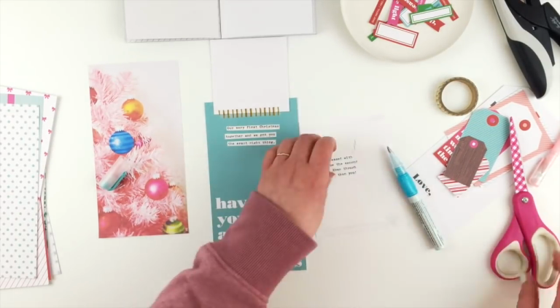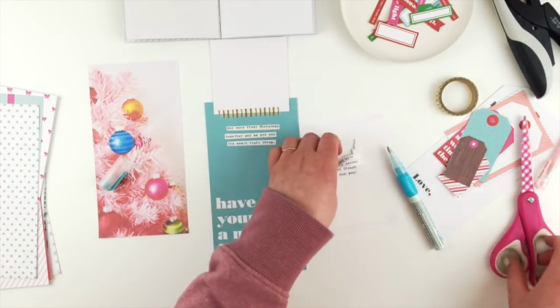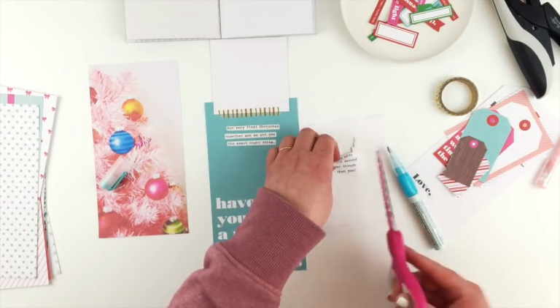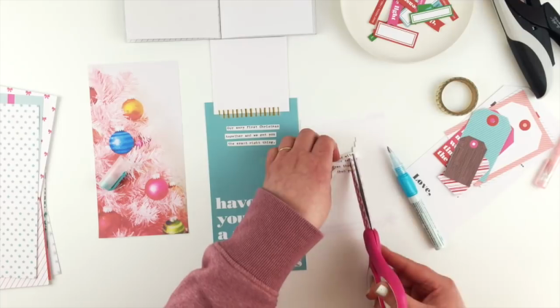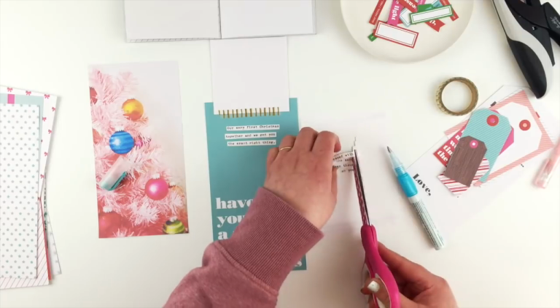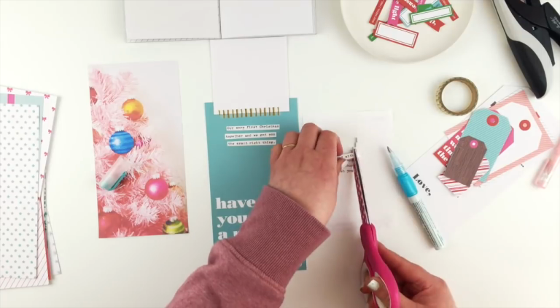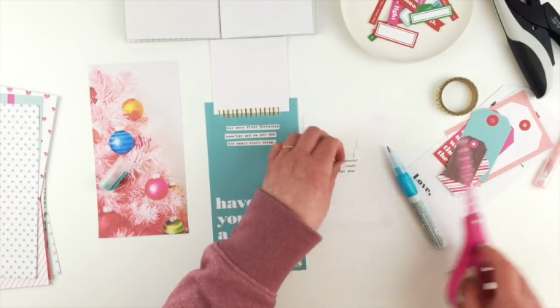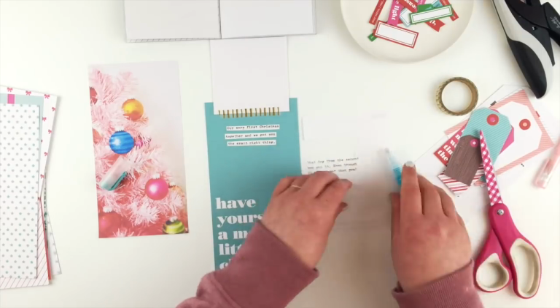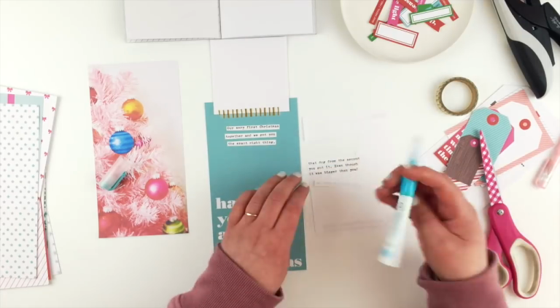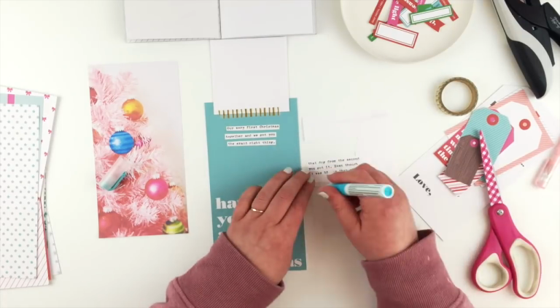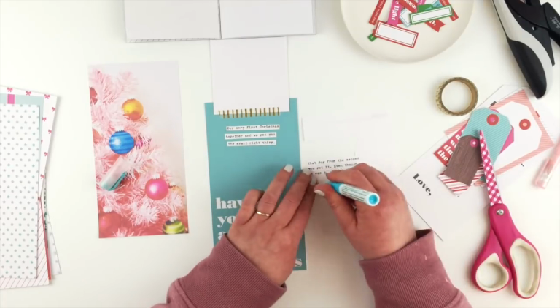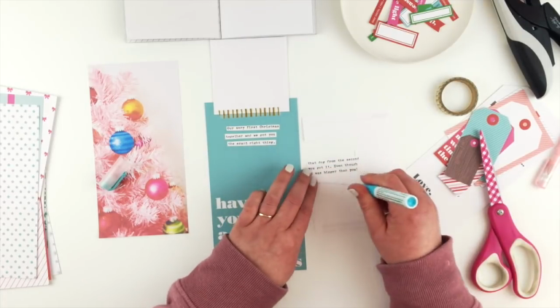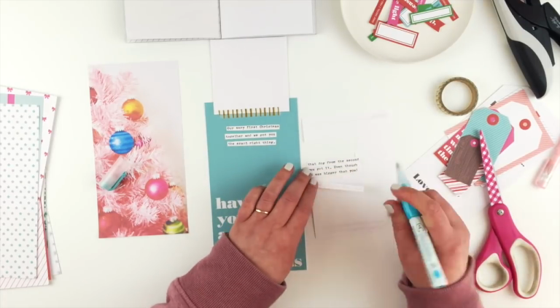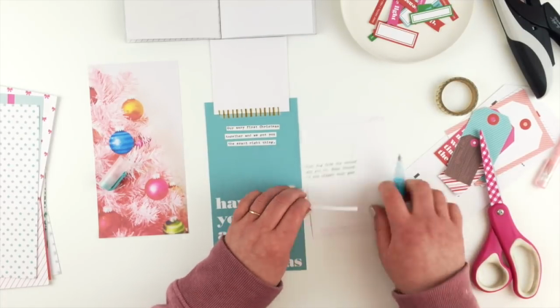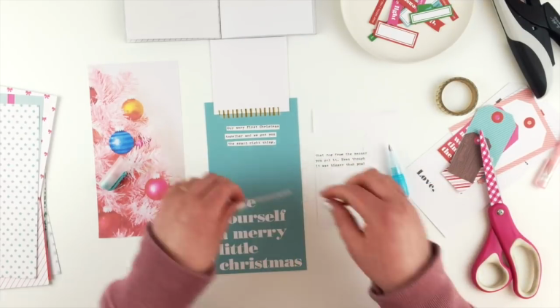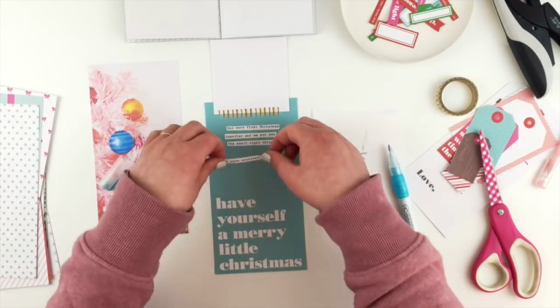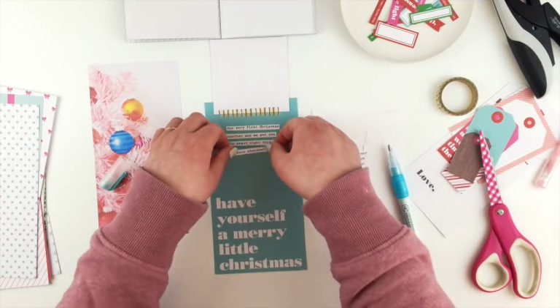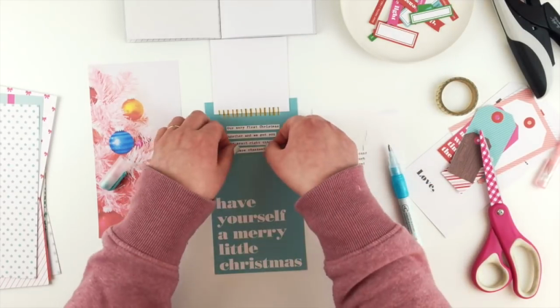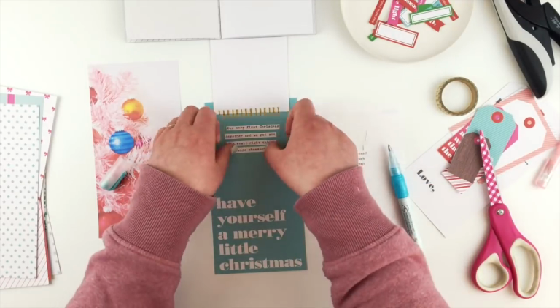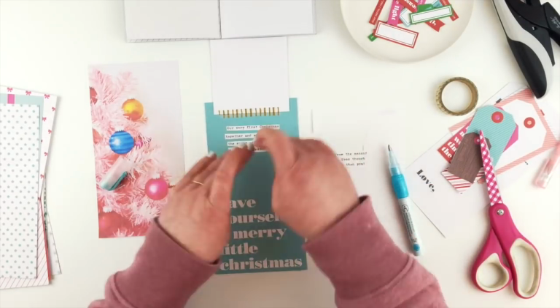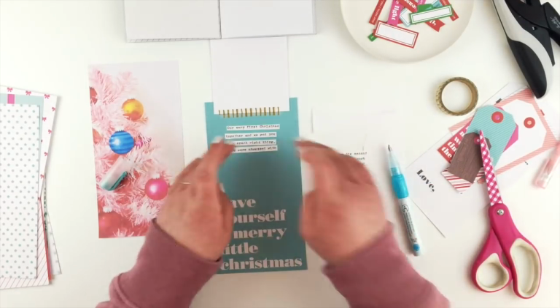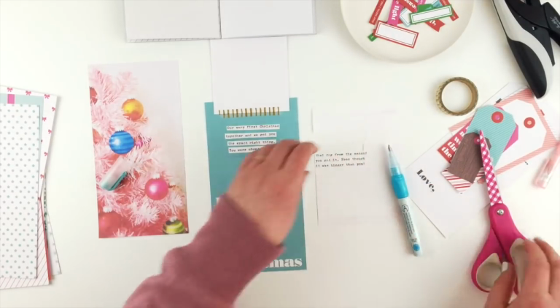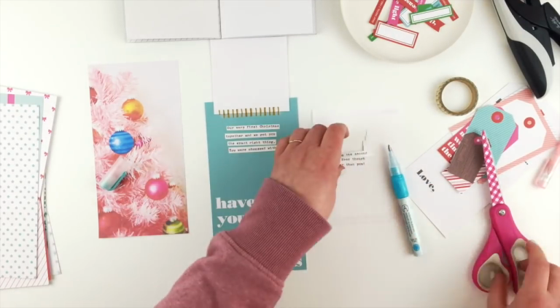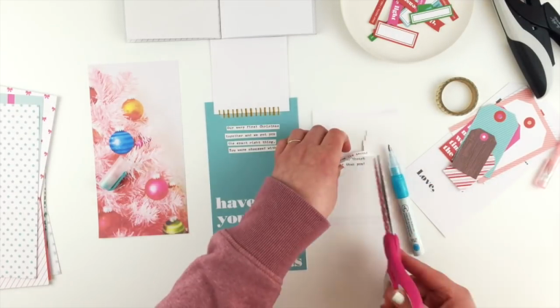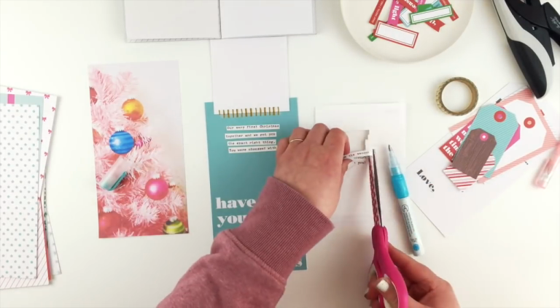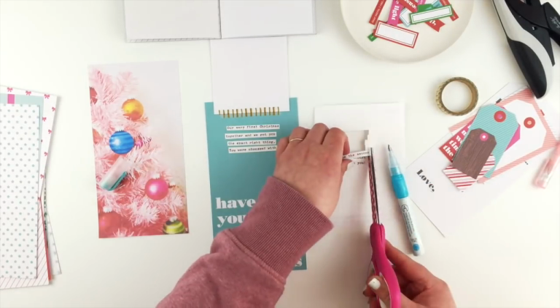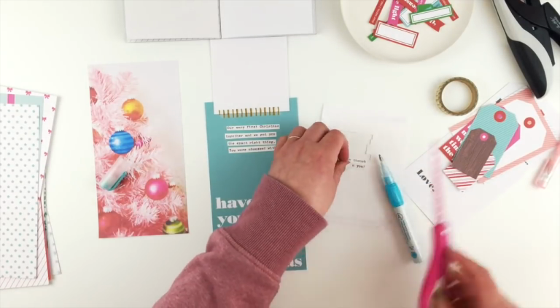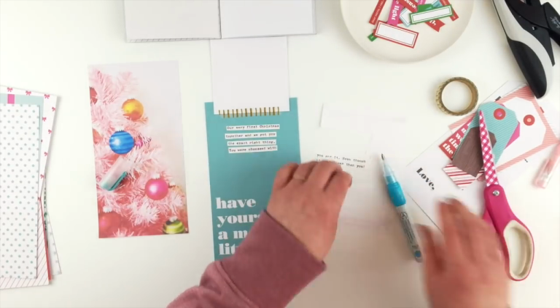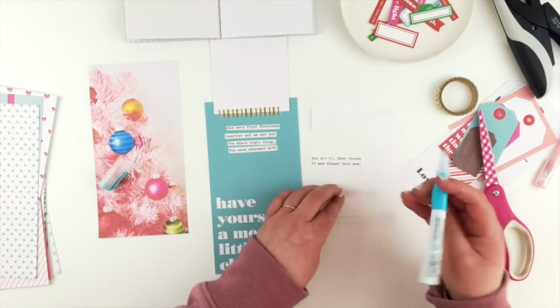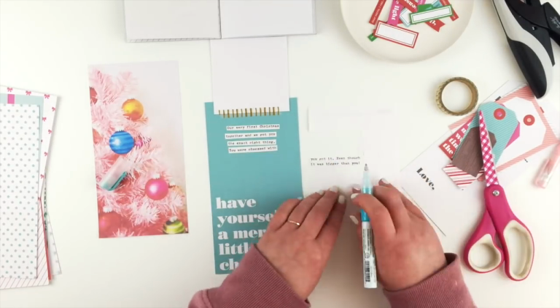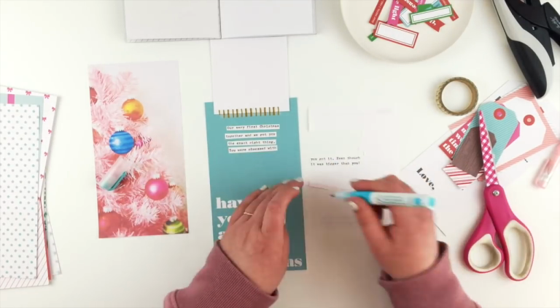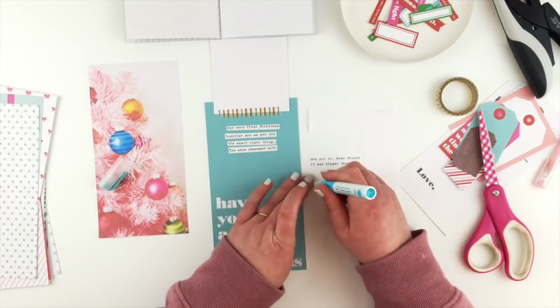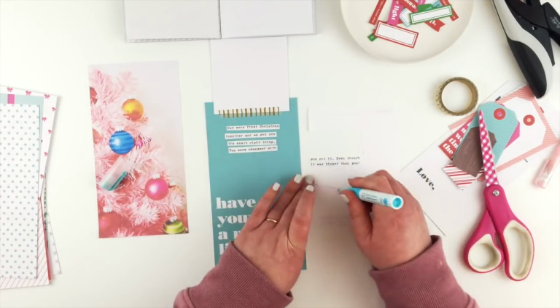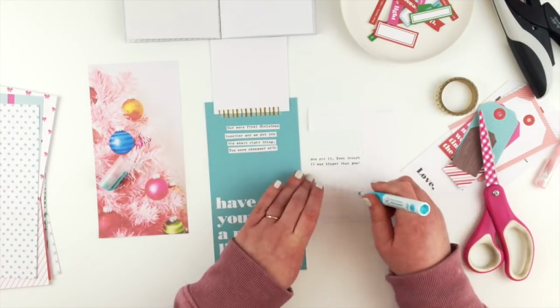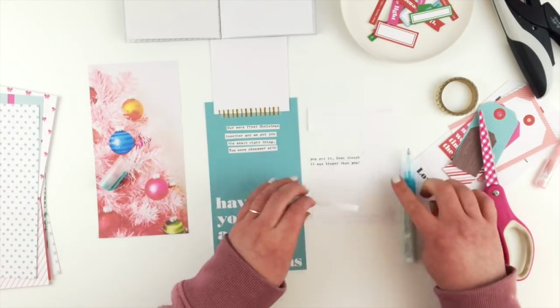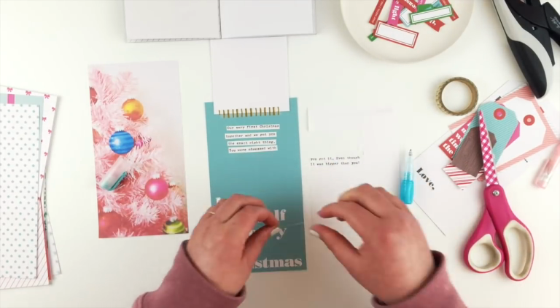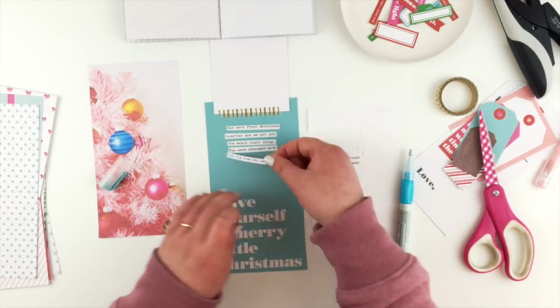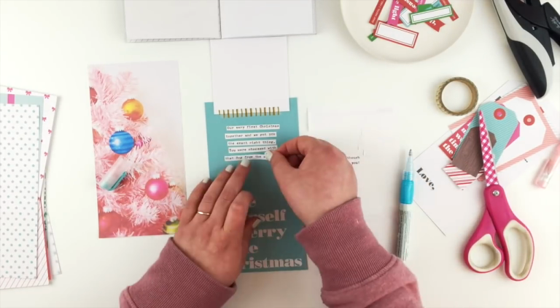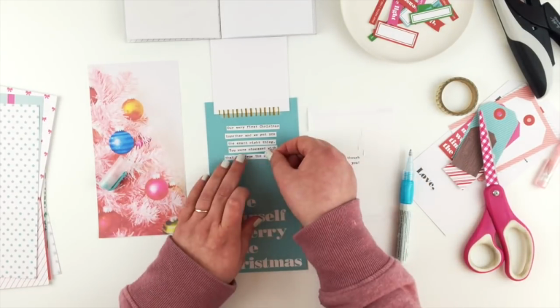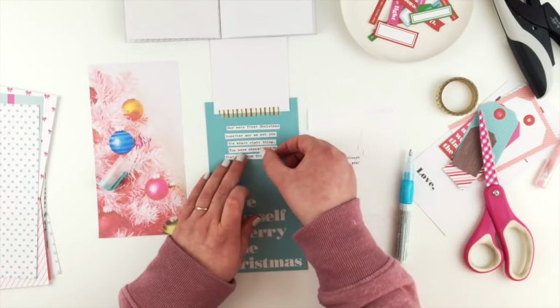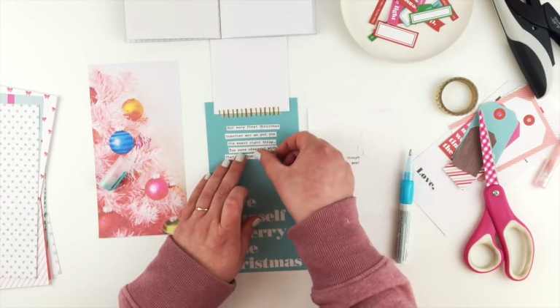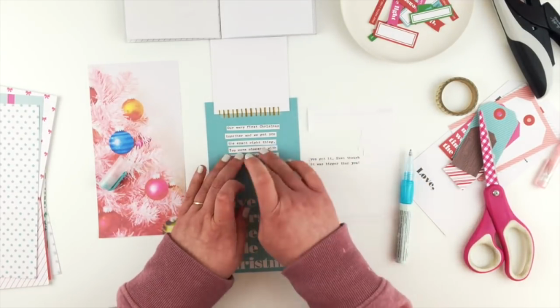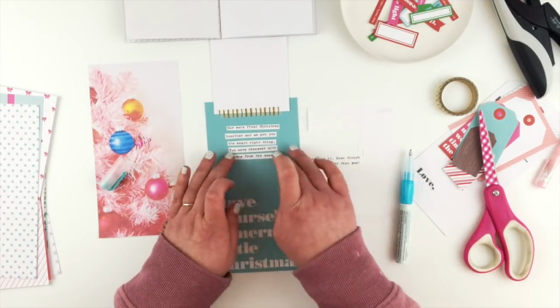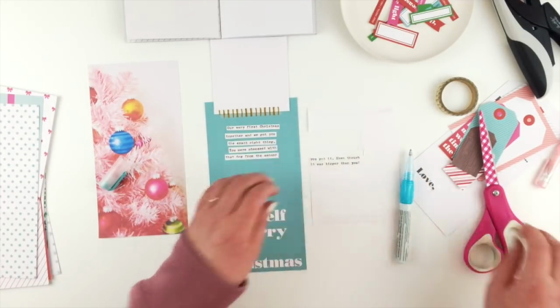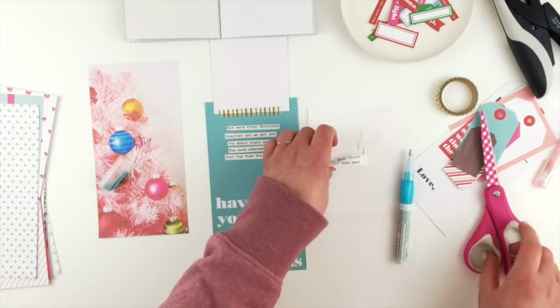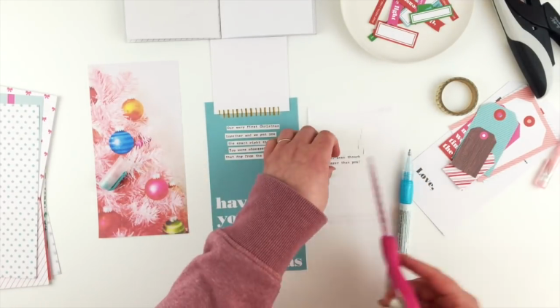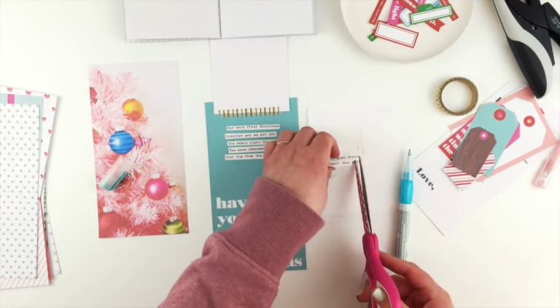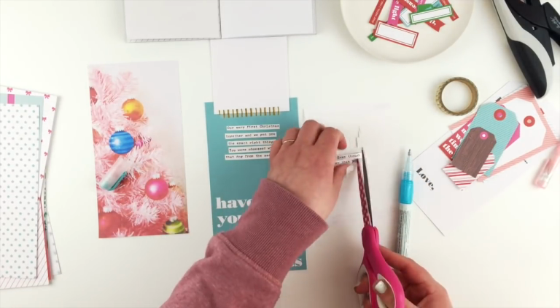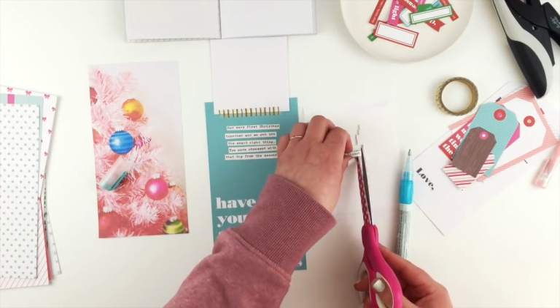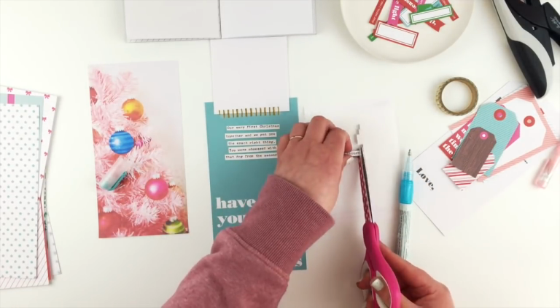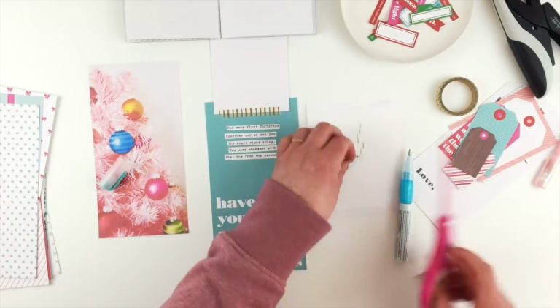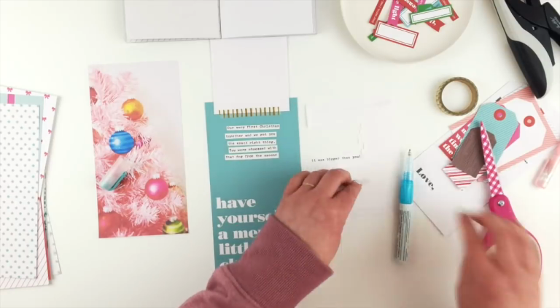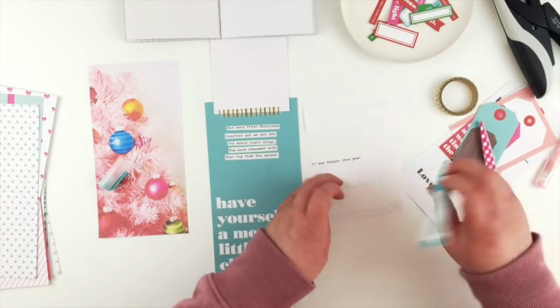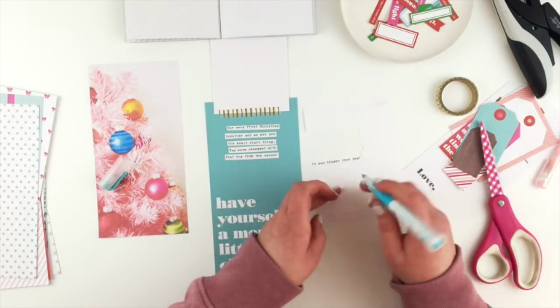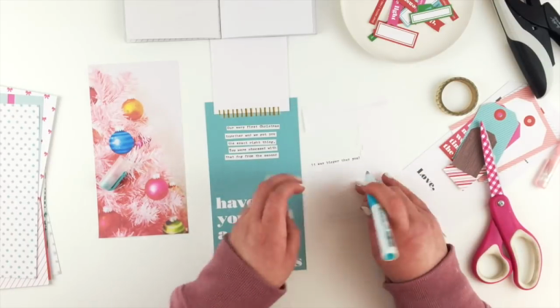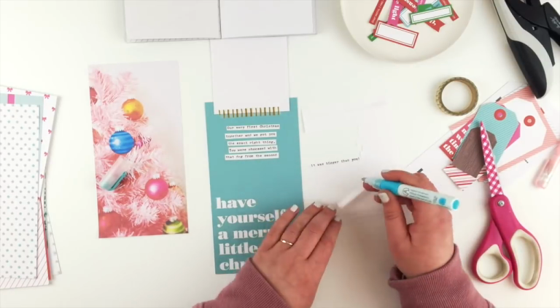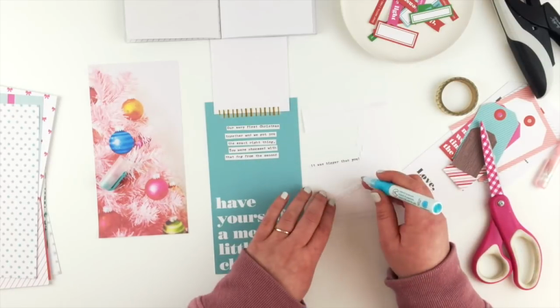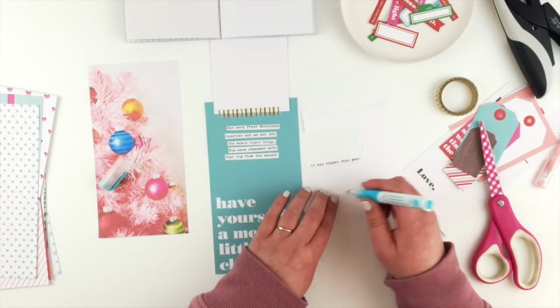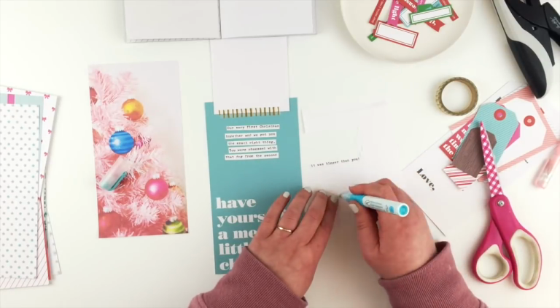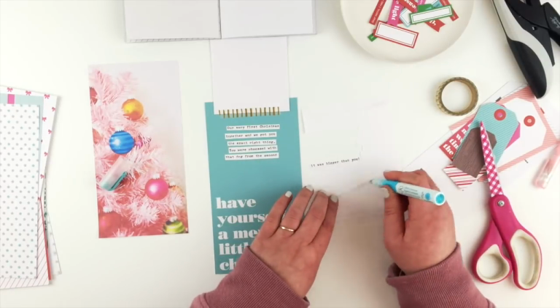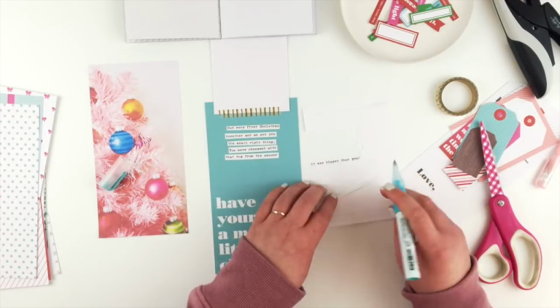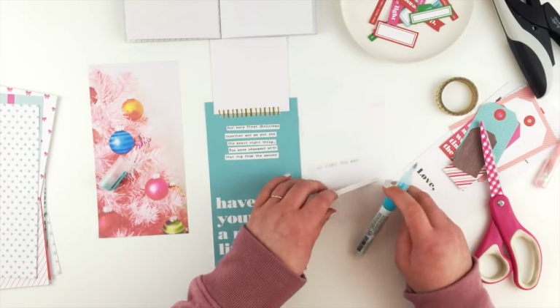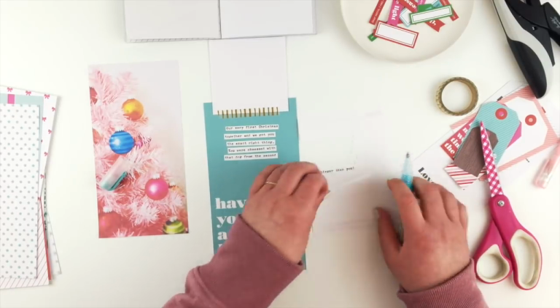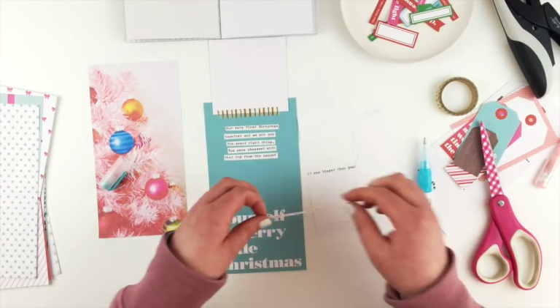The December Dreams kit is still available from the Stamp Spot, so I'll leave the link down below if you want to grab one for yourself.